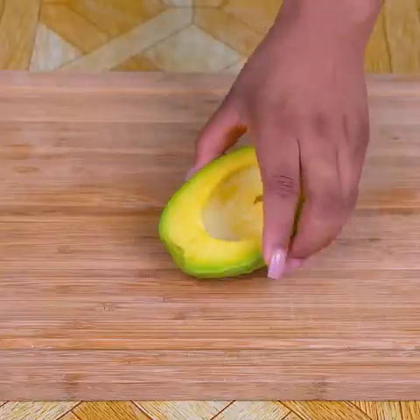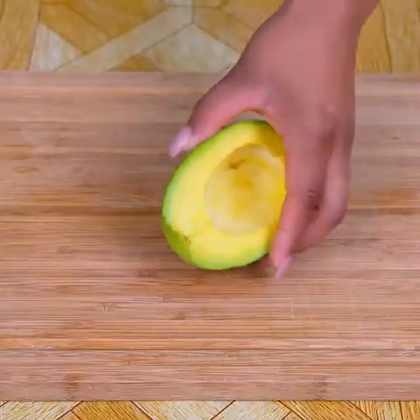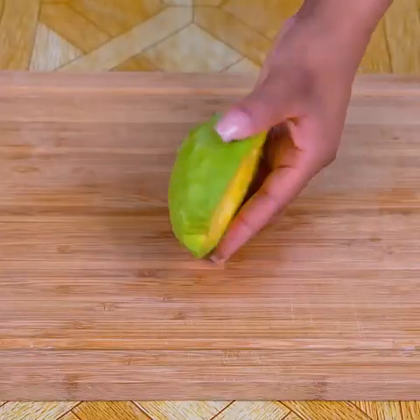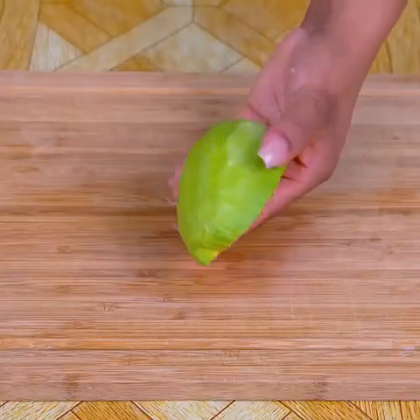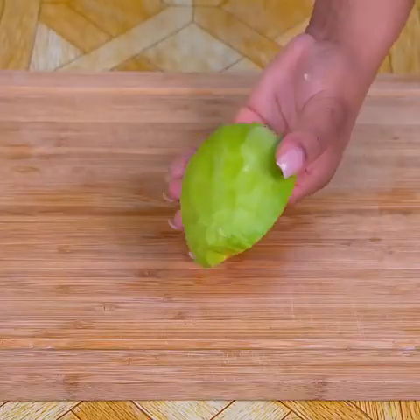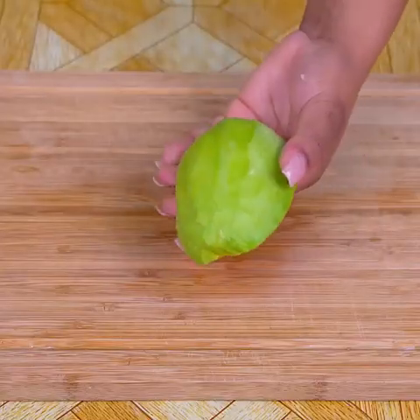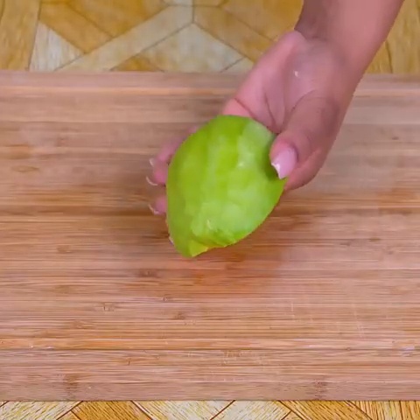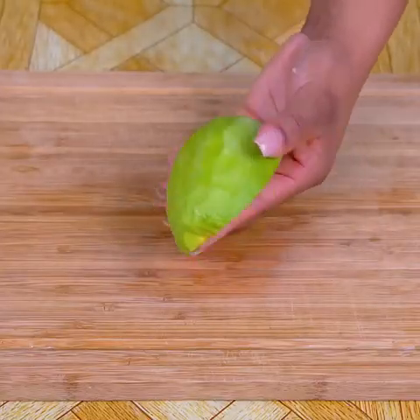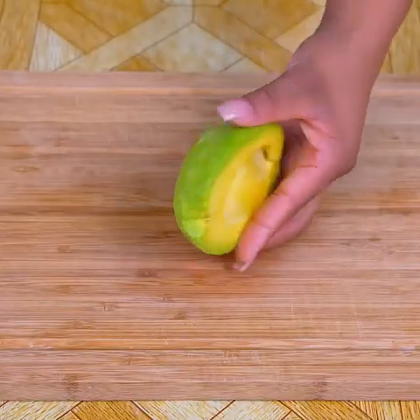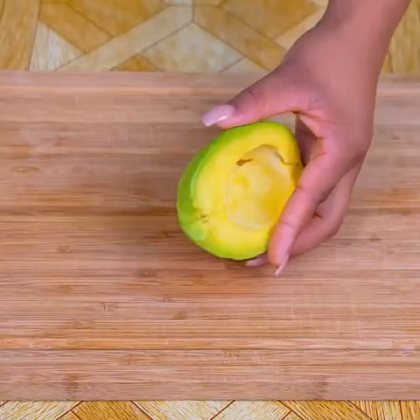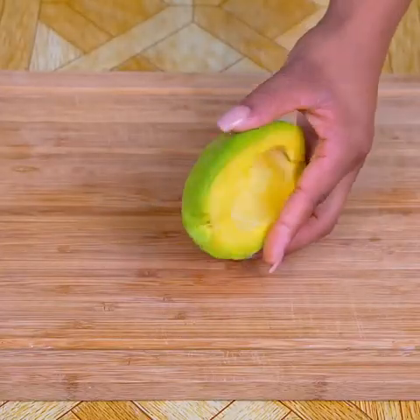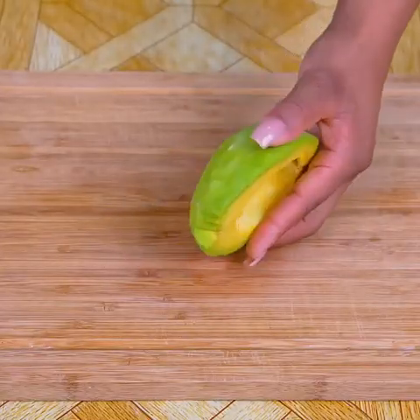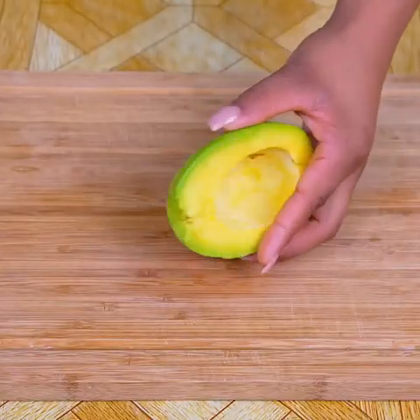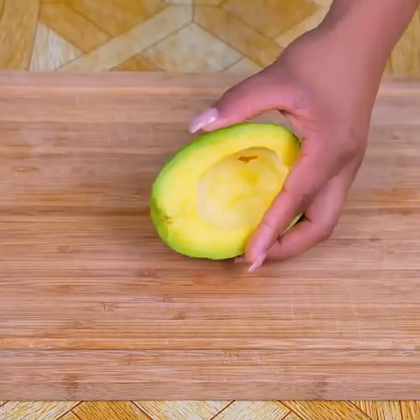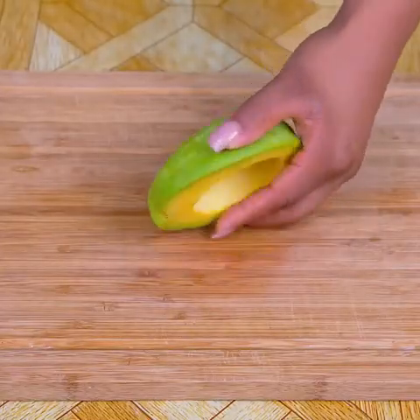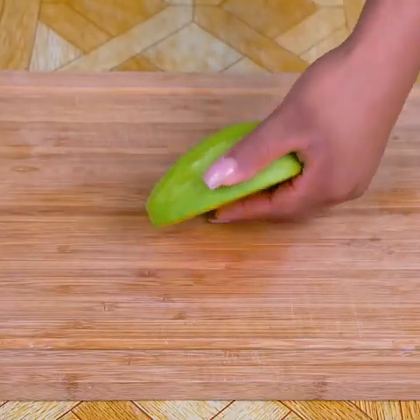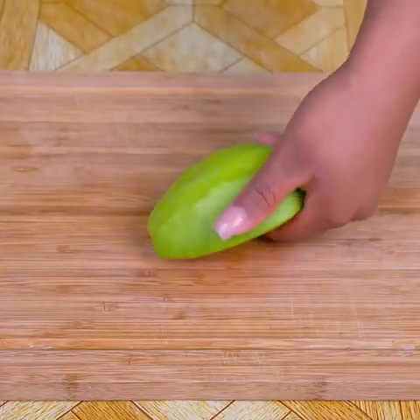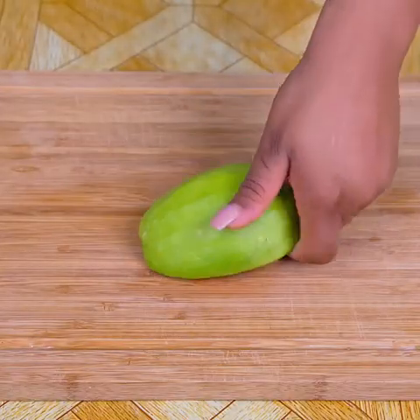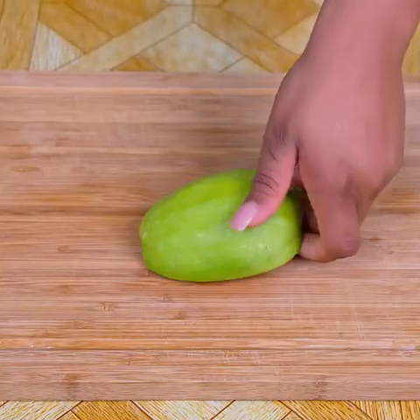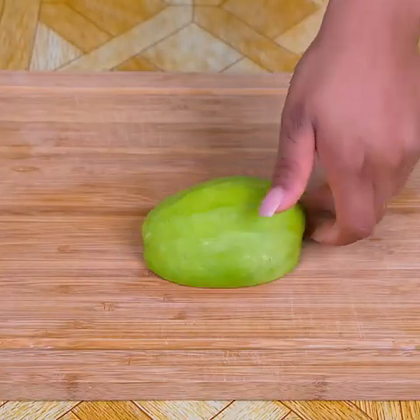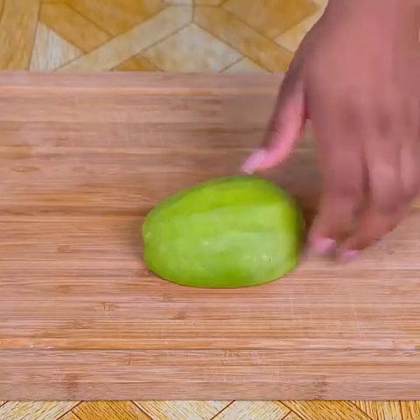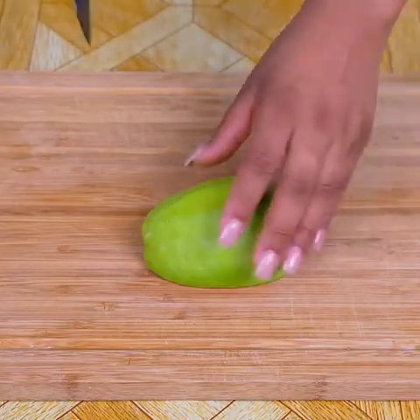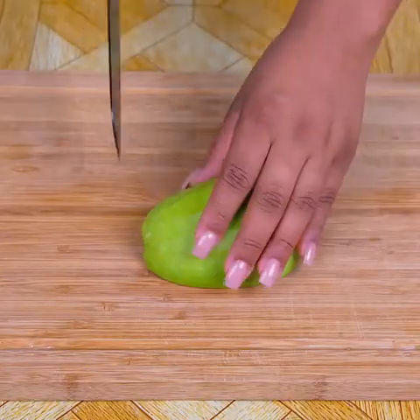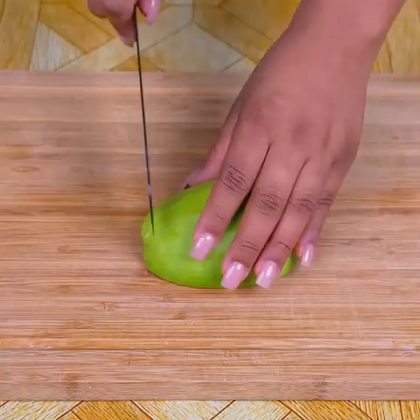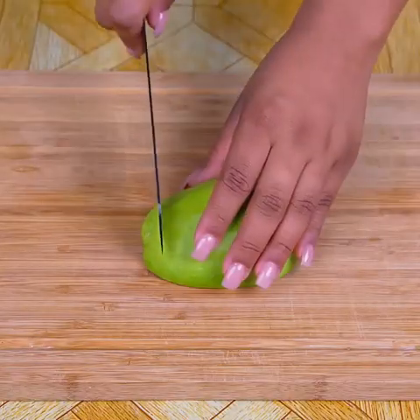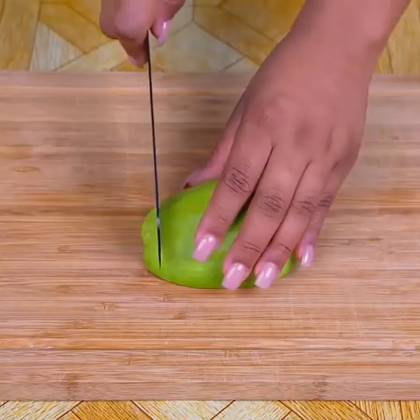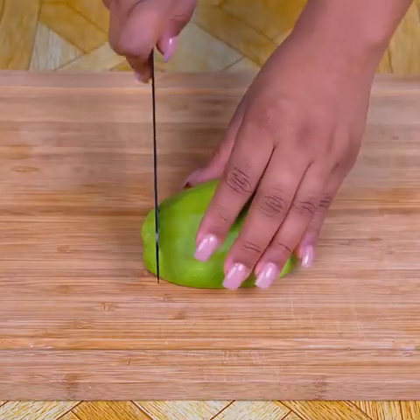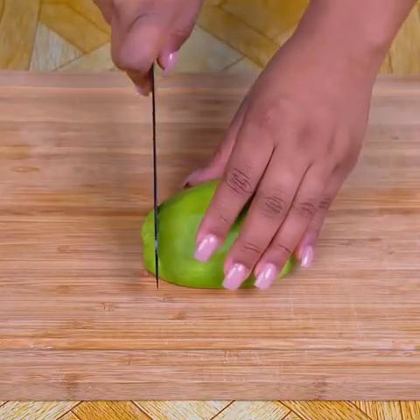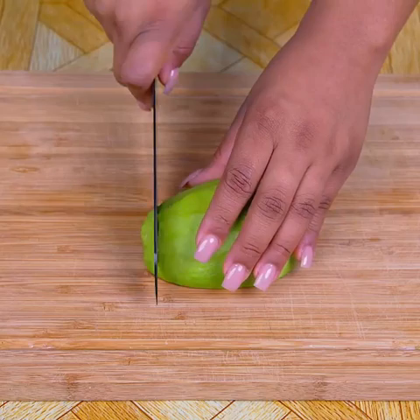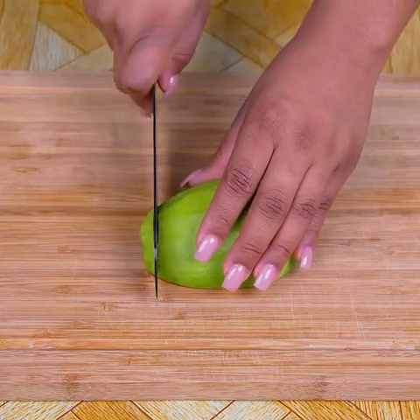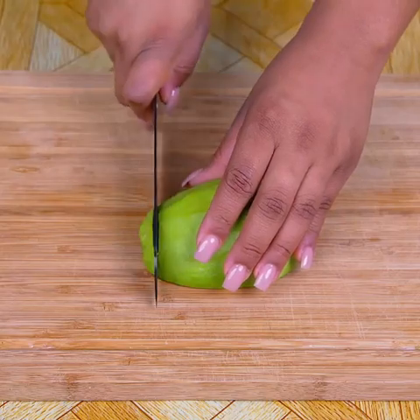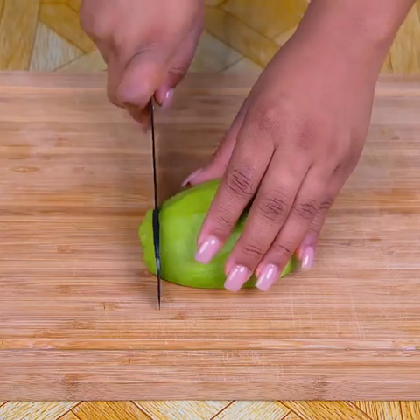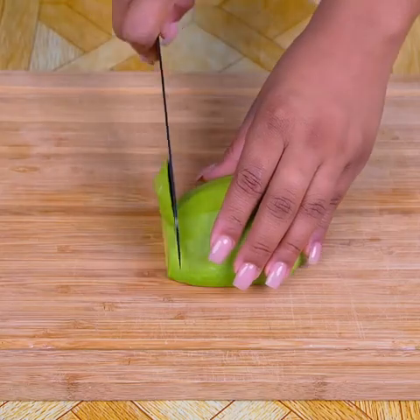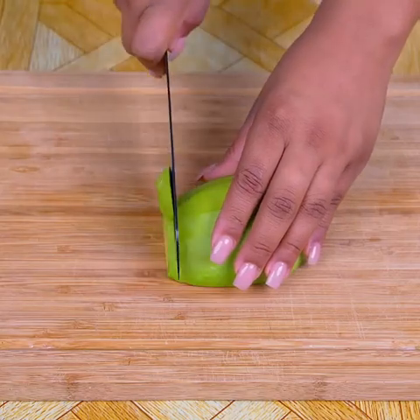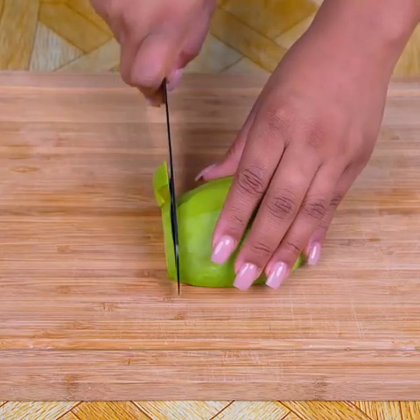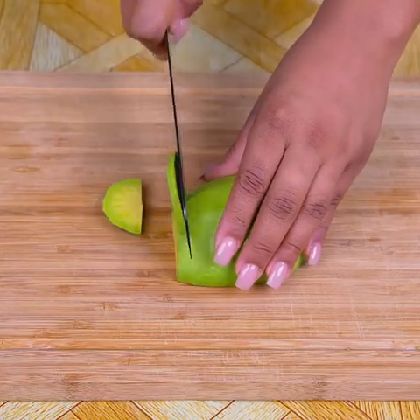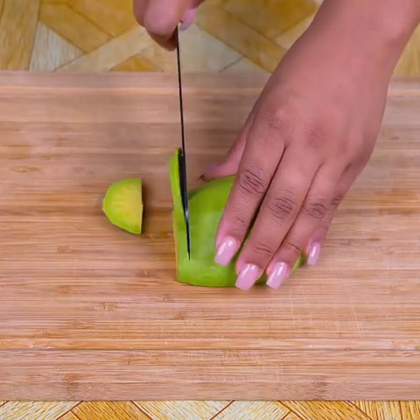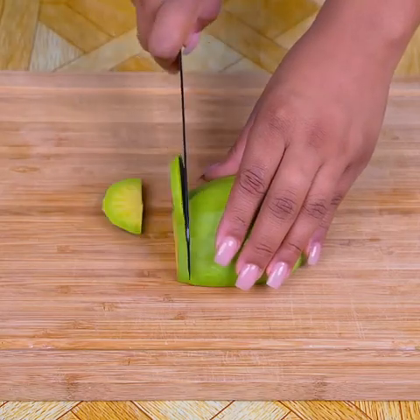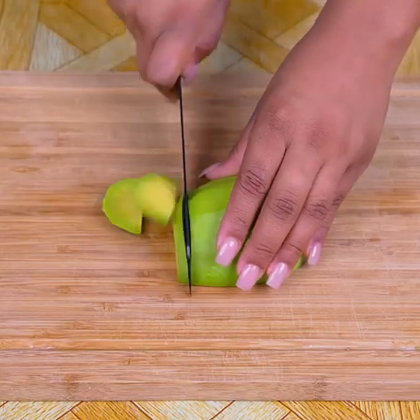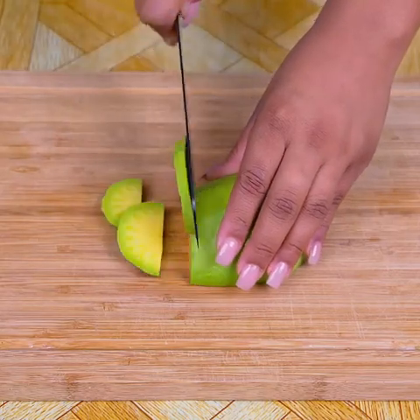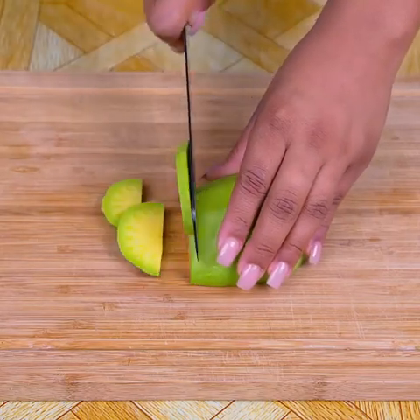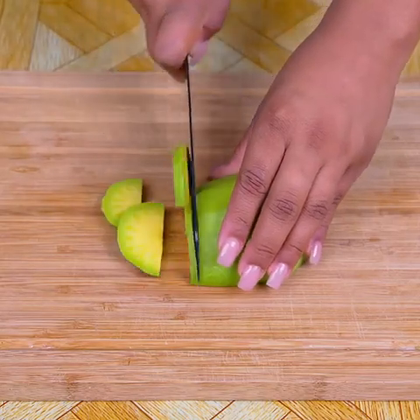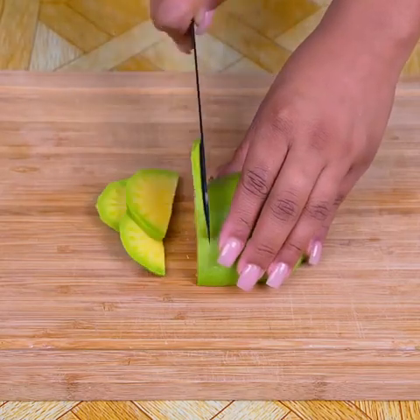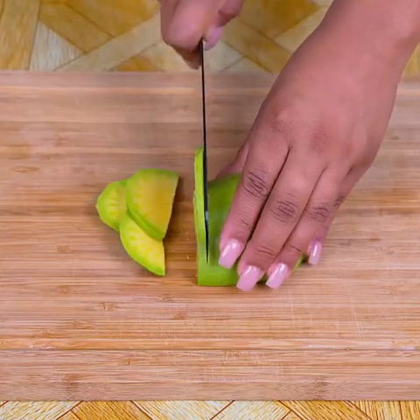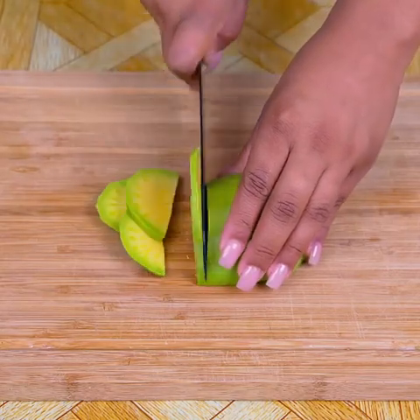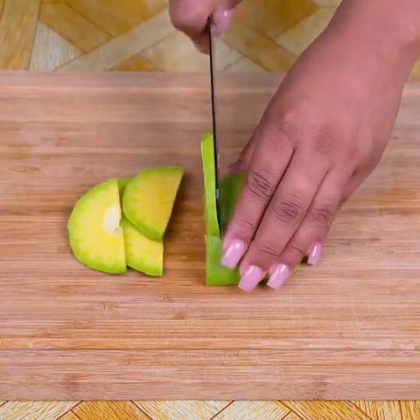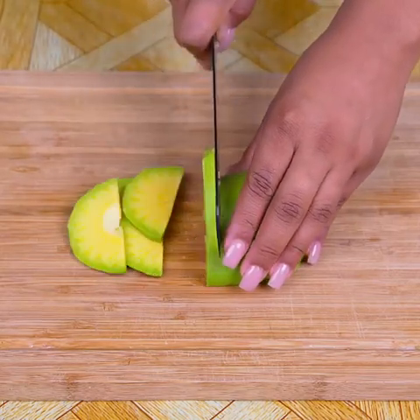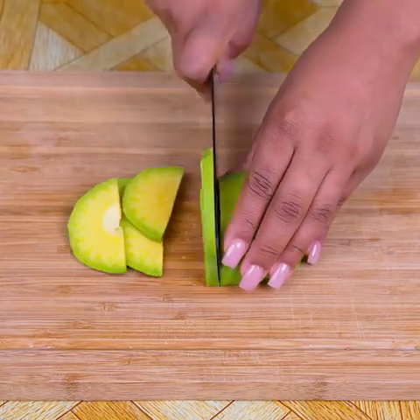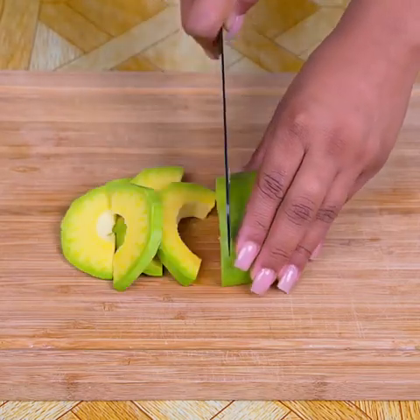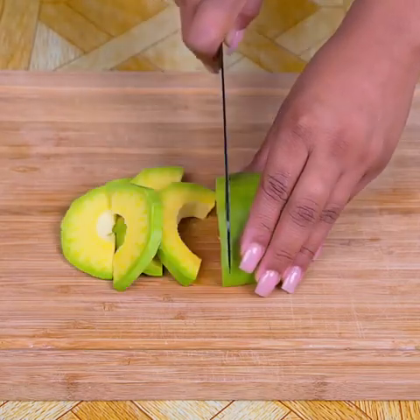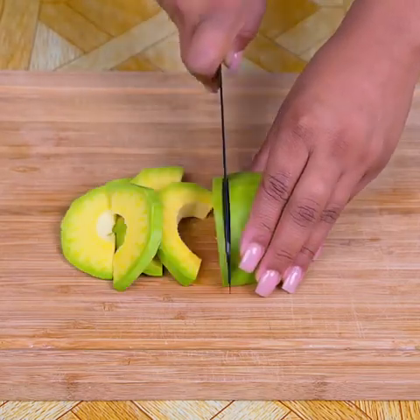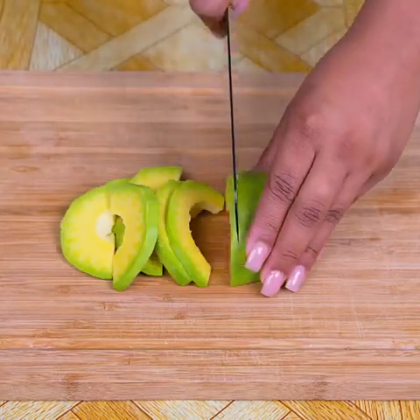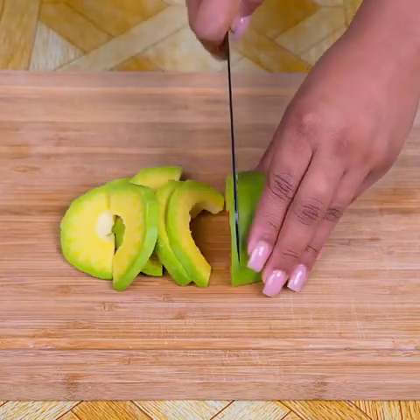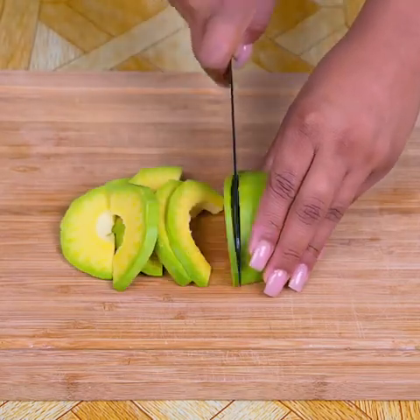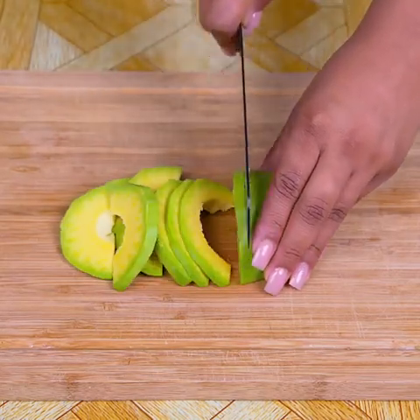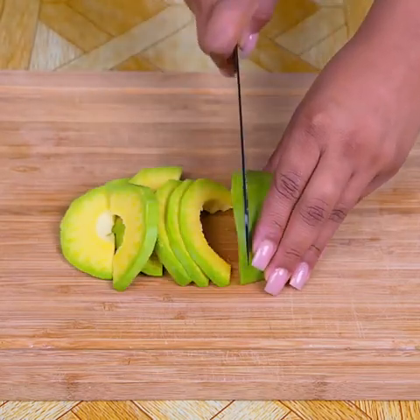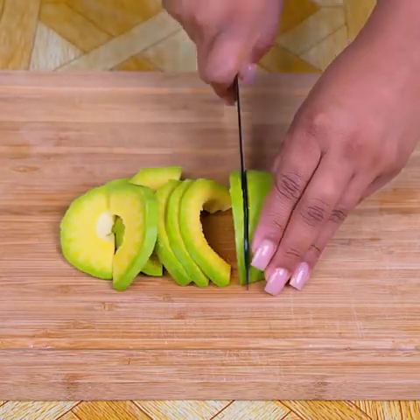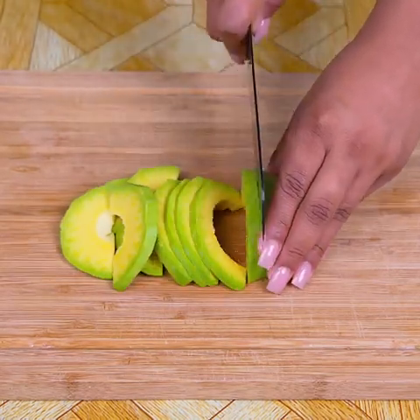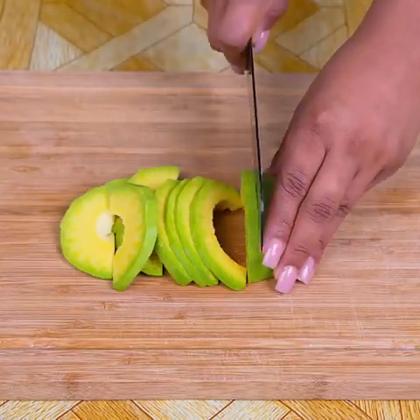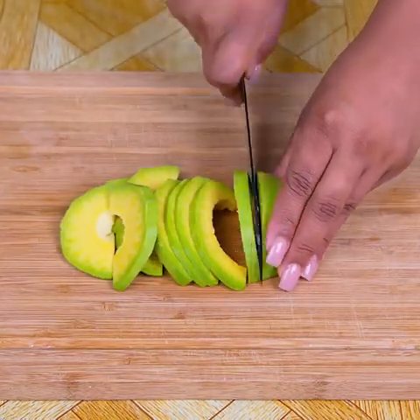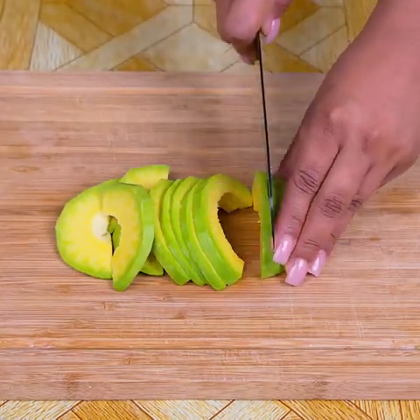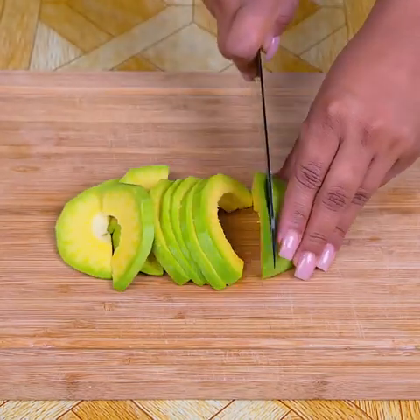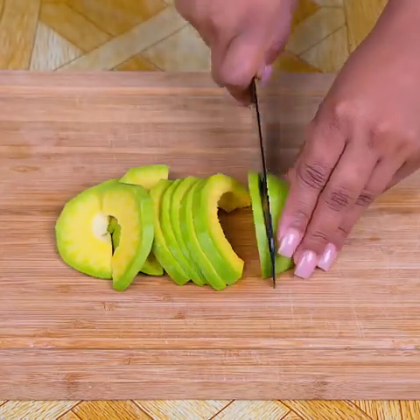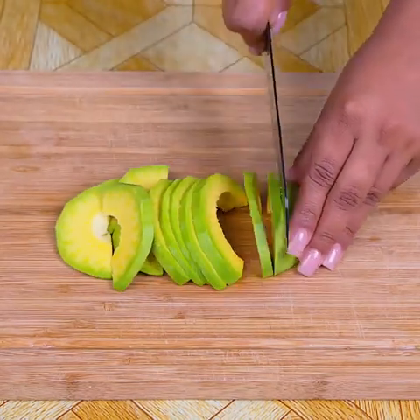Let the onion sit for 3 minutes. Next, I am going to cut half an avocado, also known in some countries as avocado. I will cut it as follows.